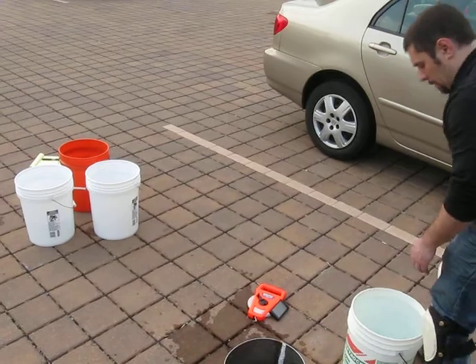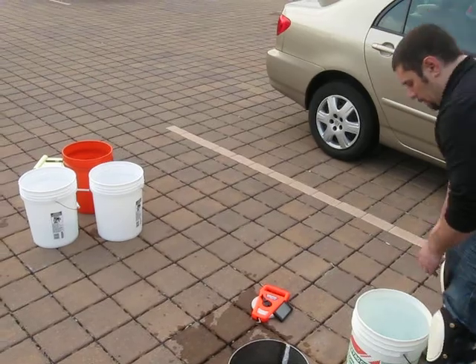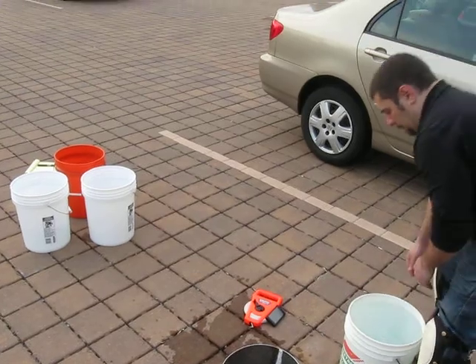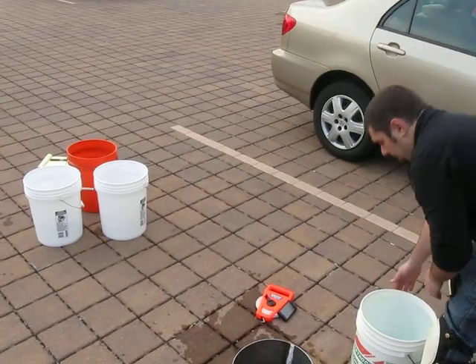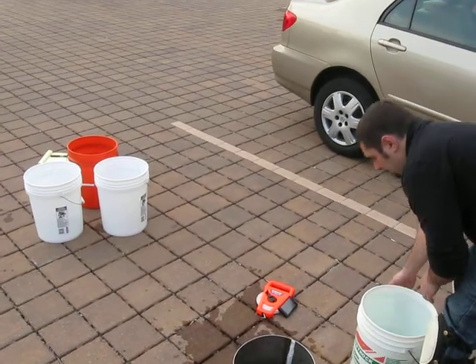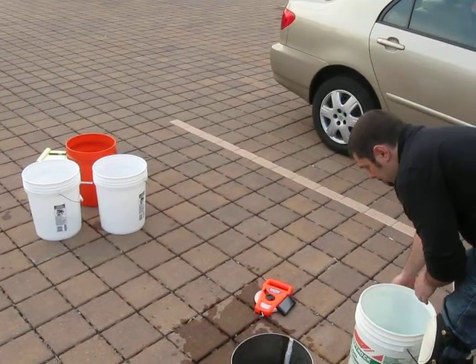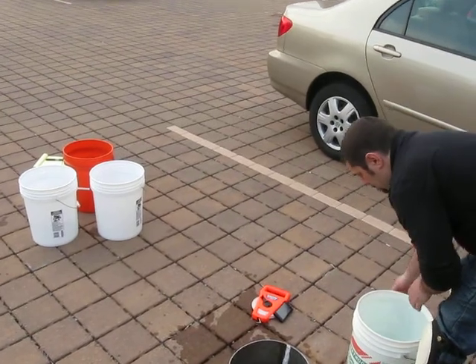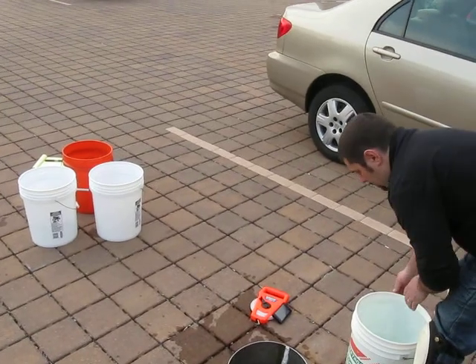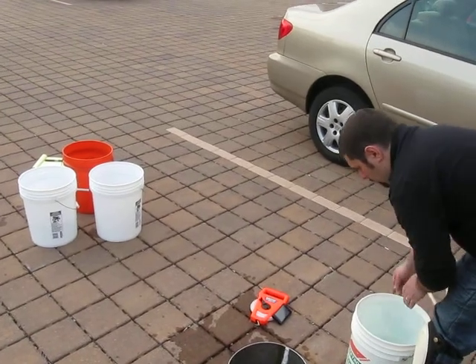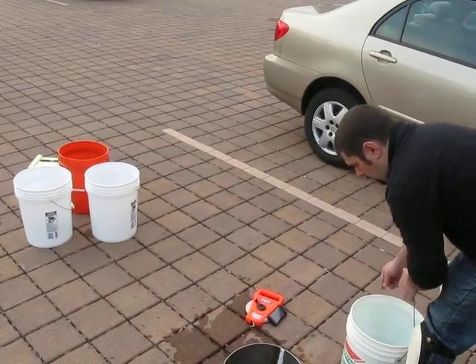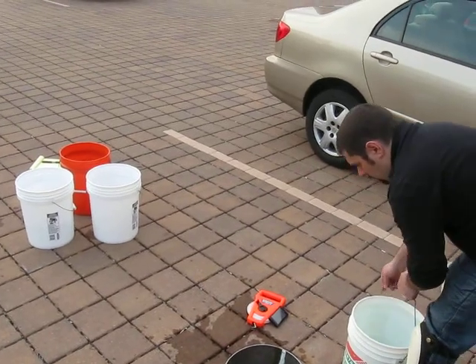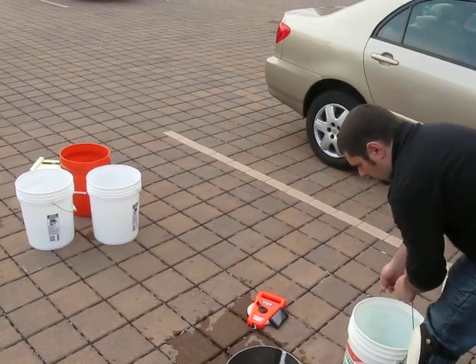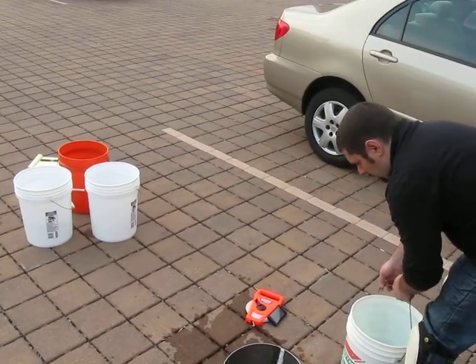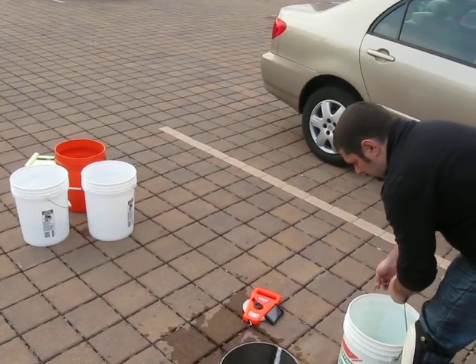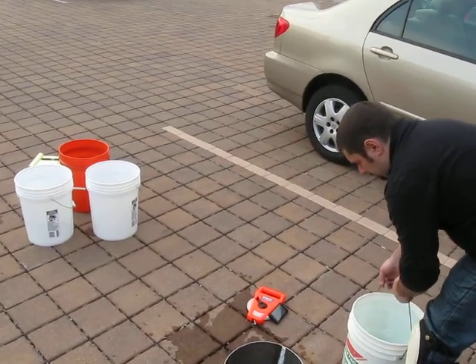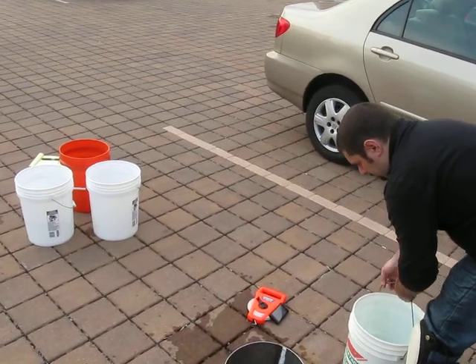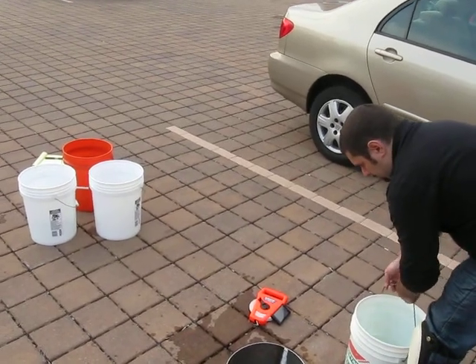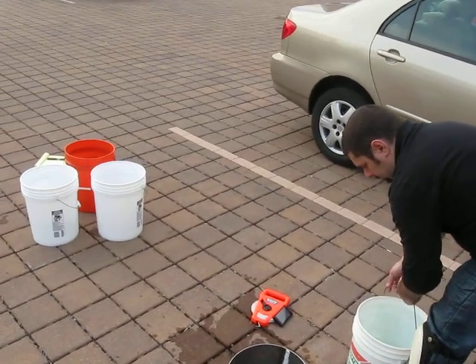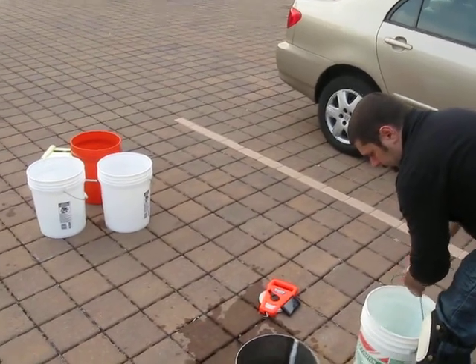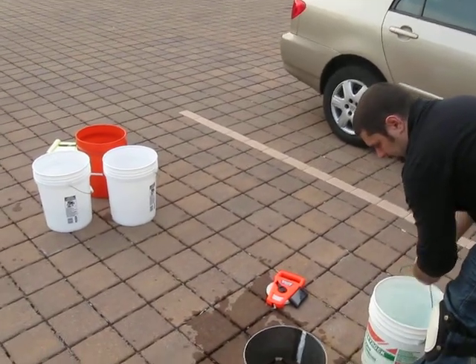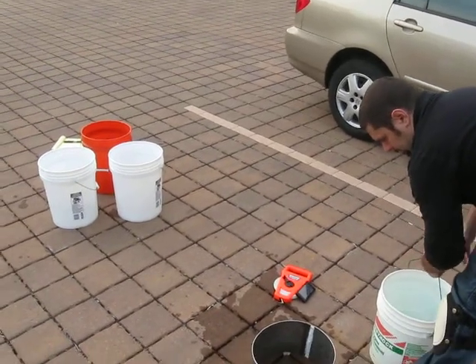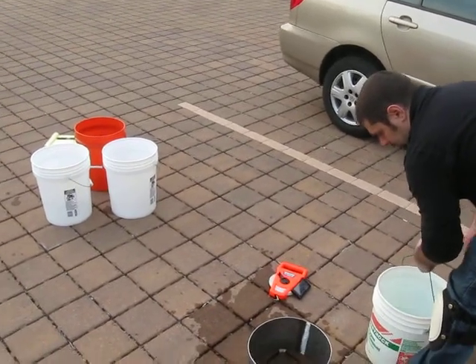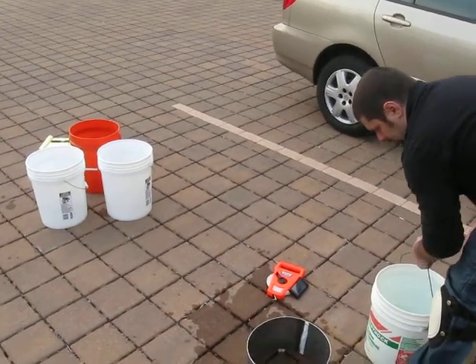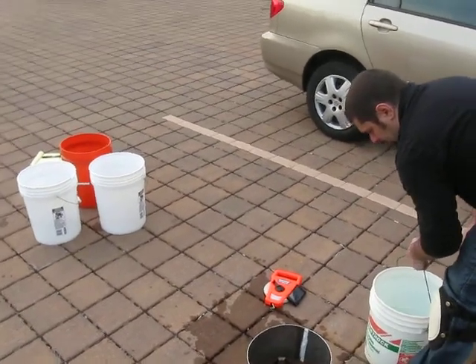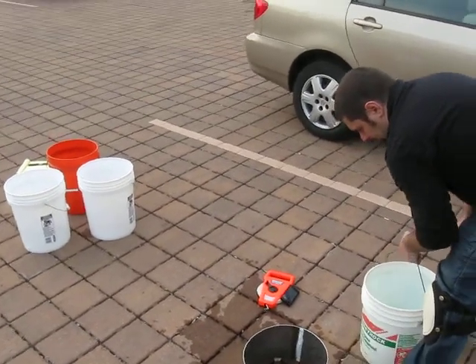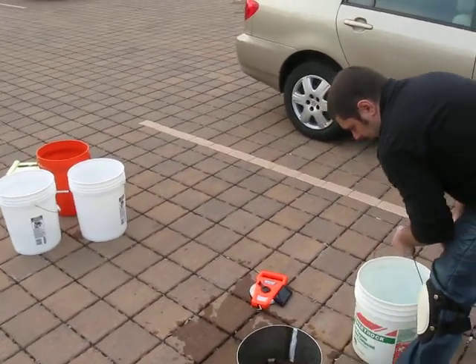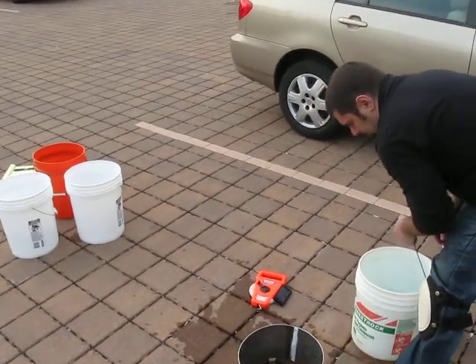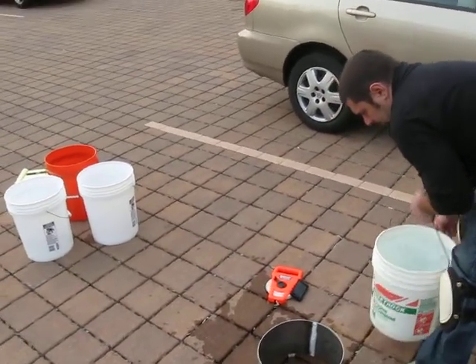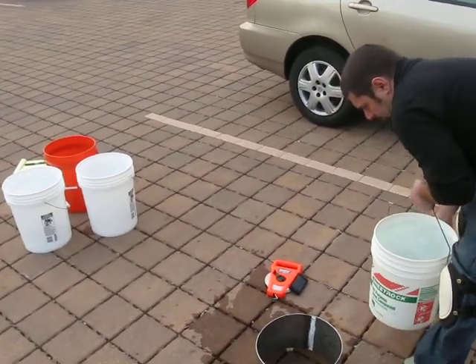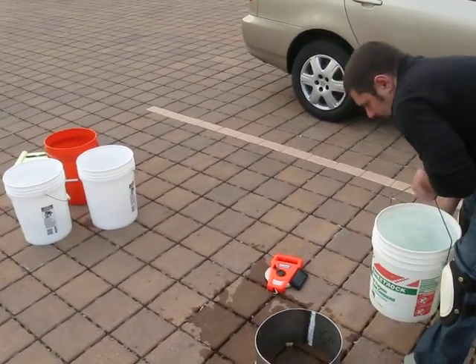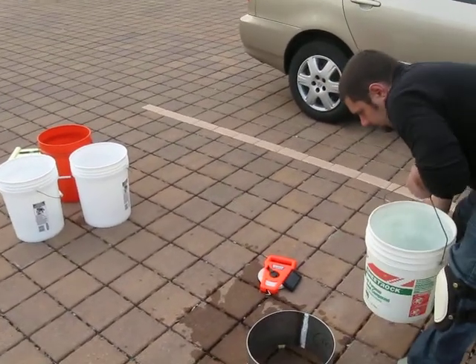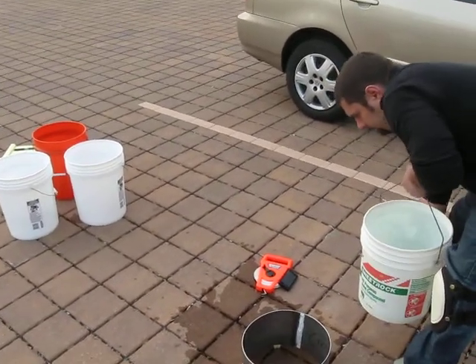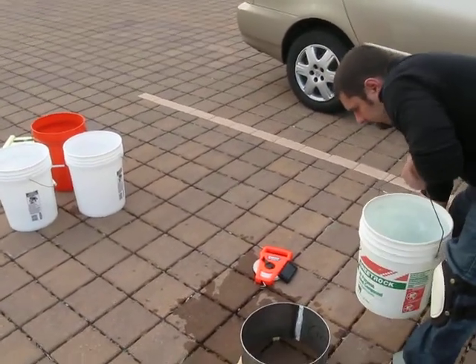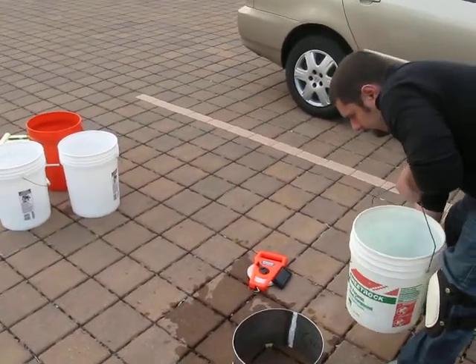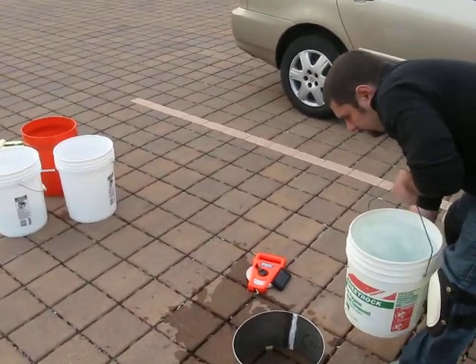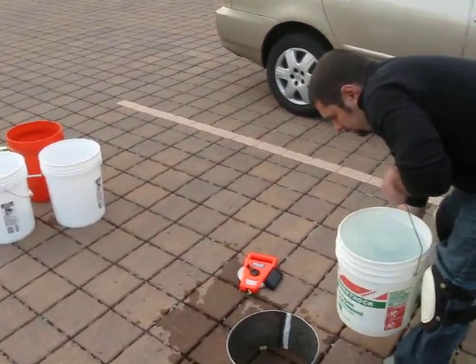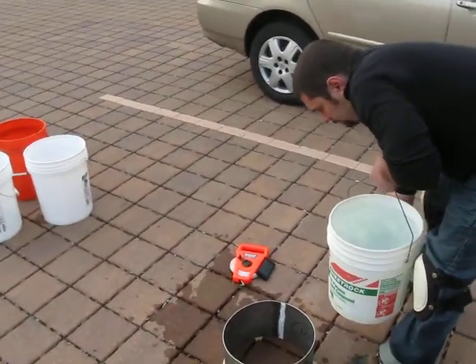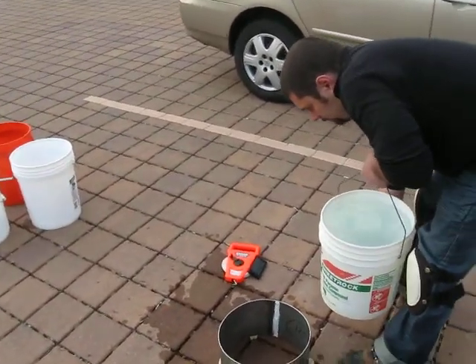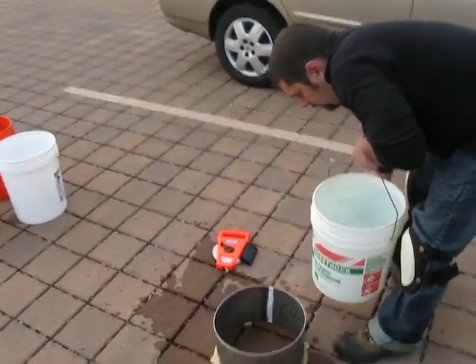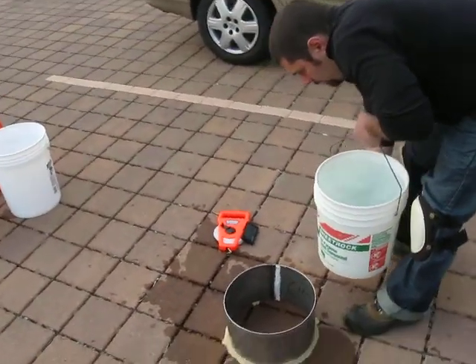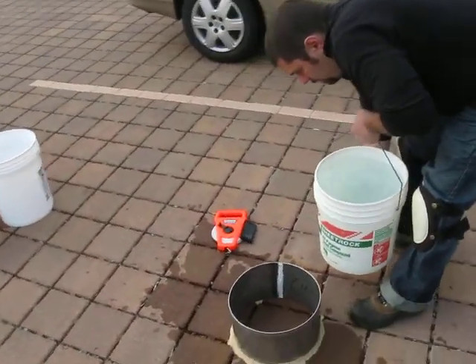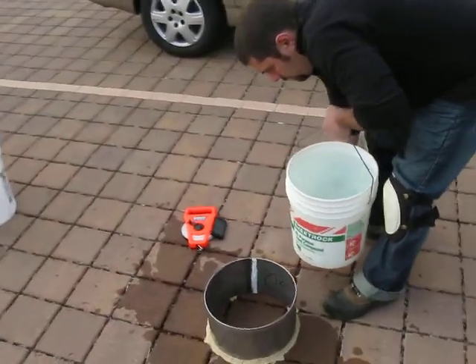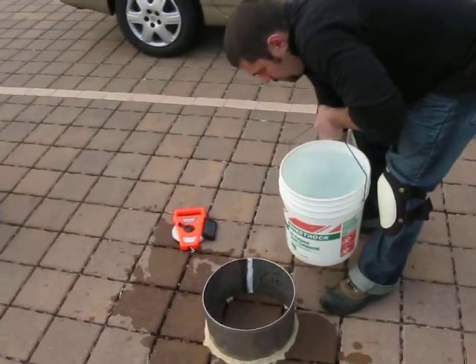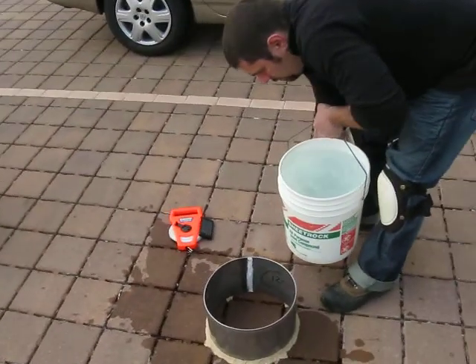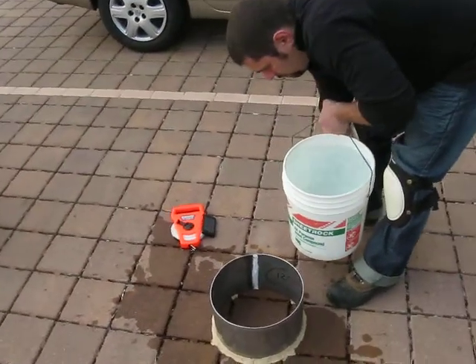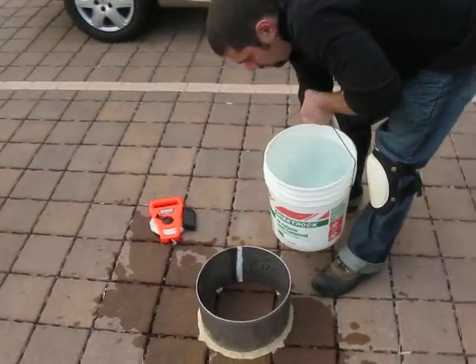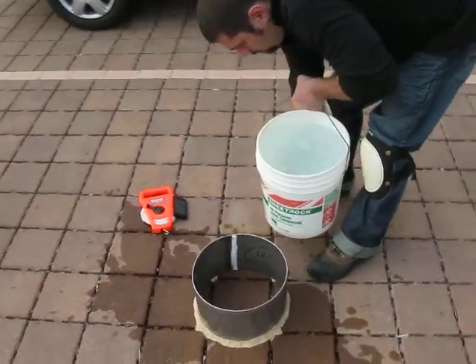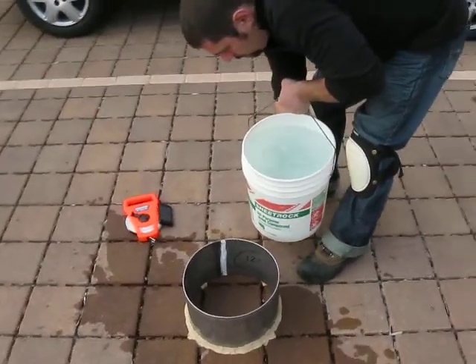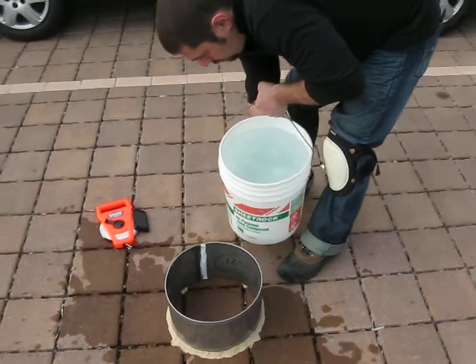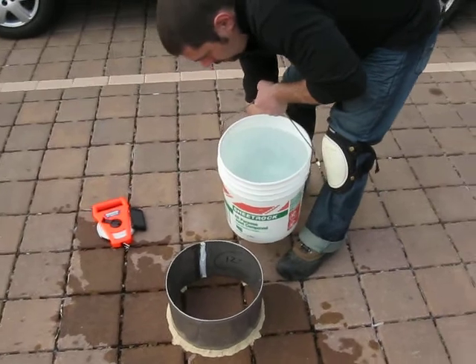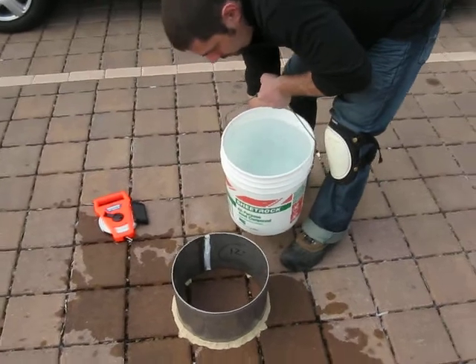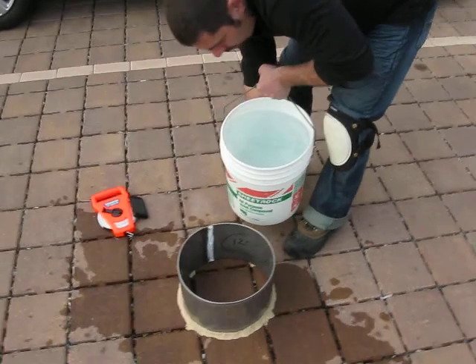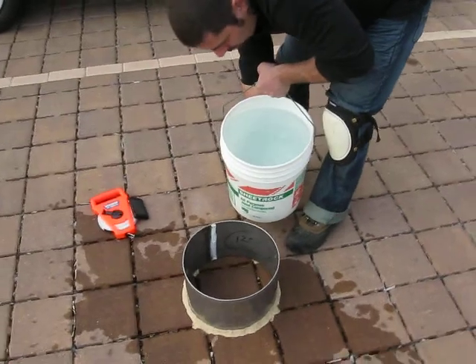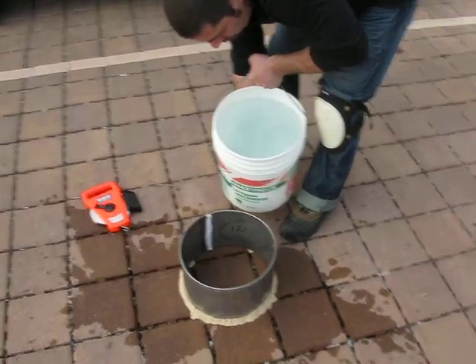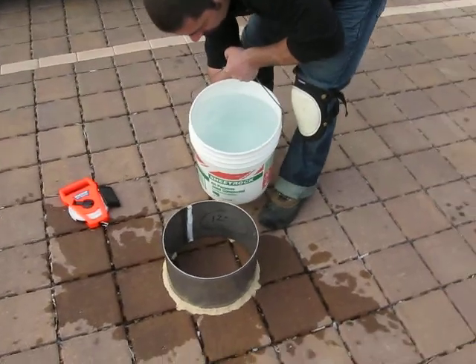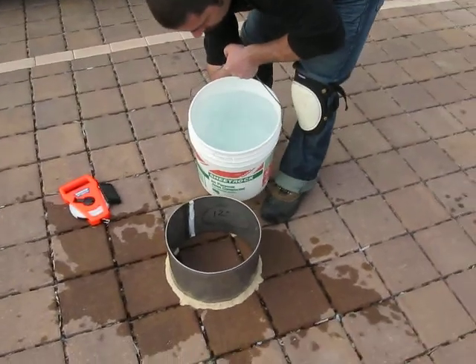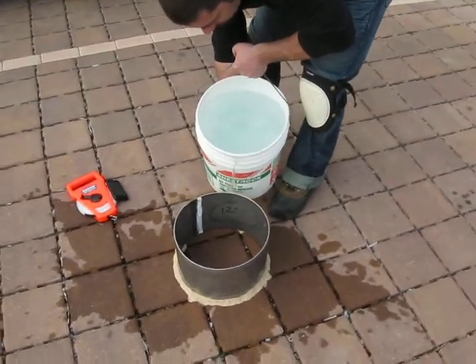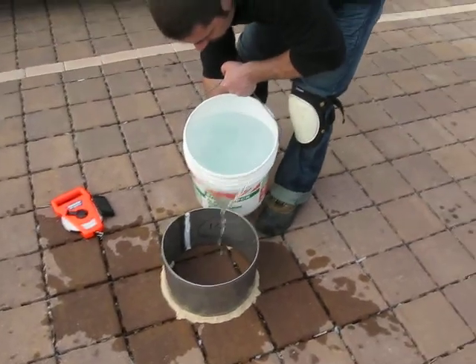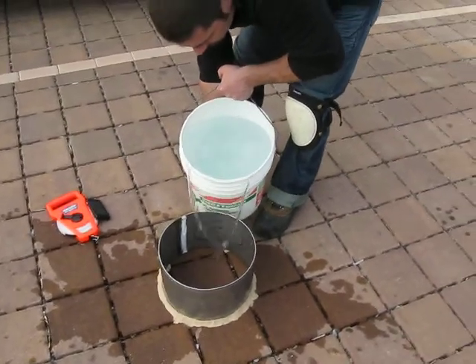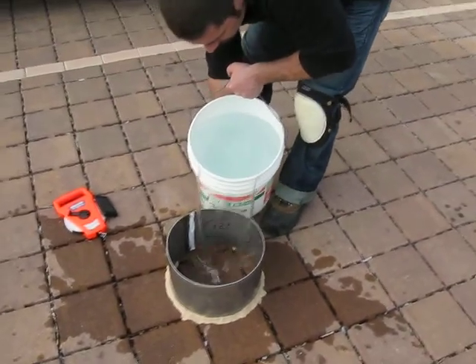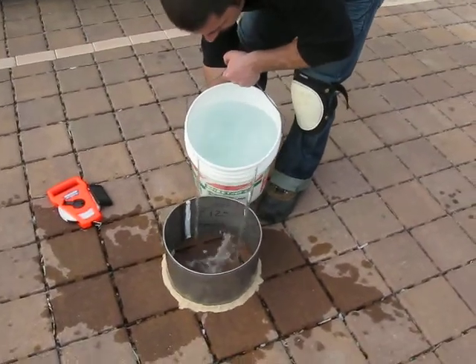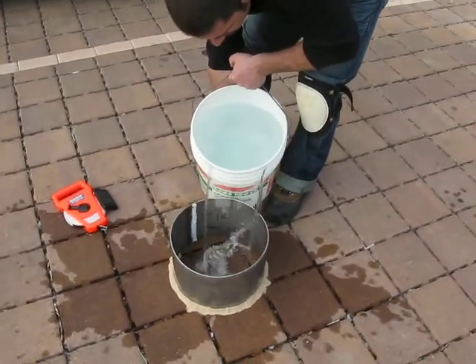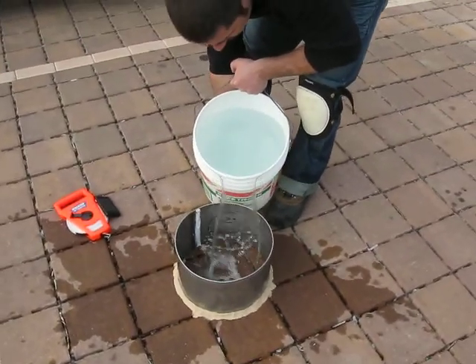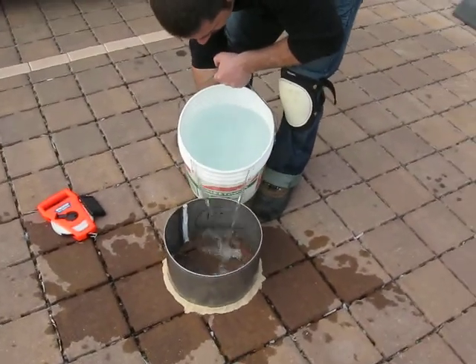So he's got his stopwatch ready, and he's going to pour it. You can see there's plumber's putty around.